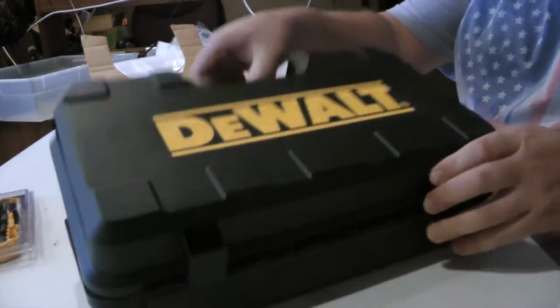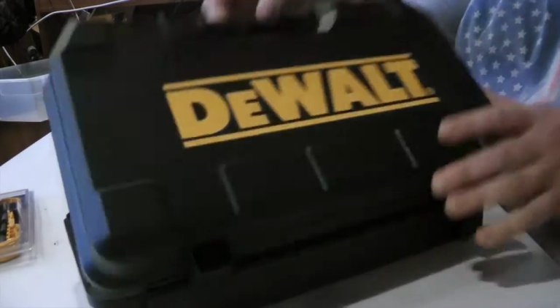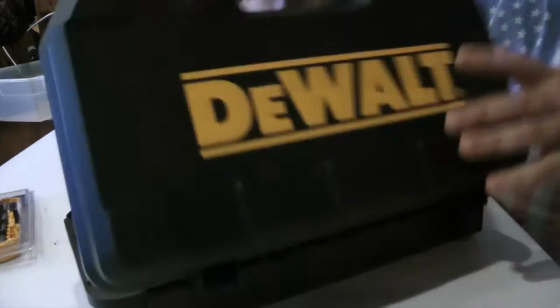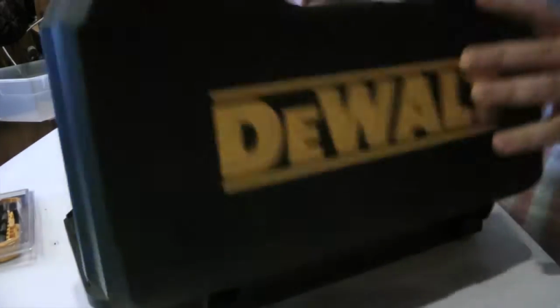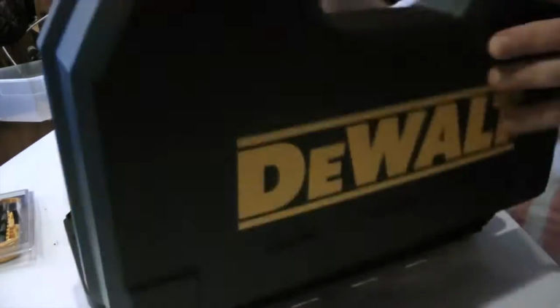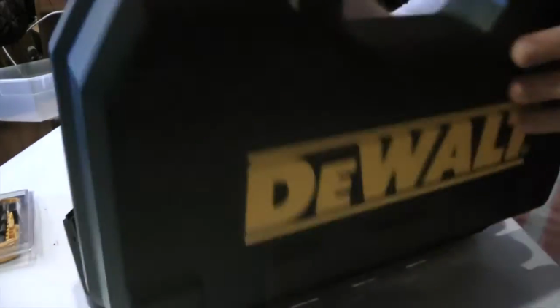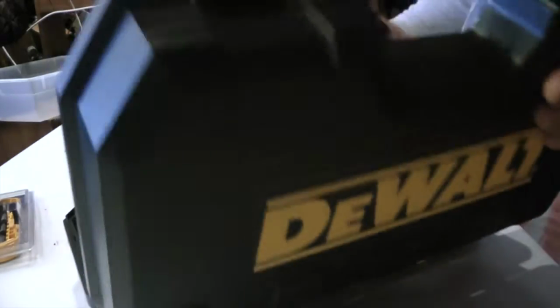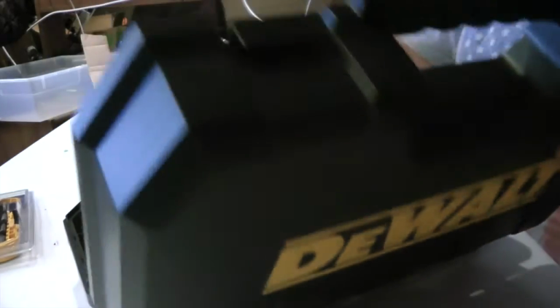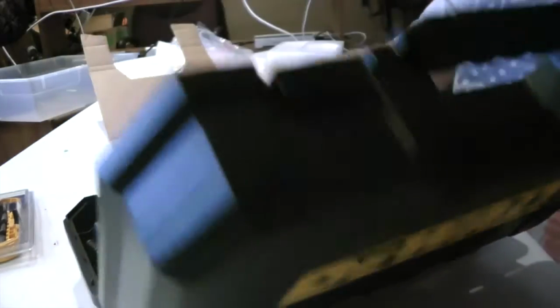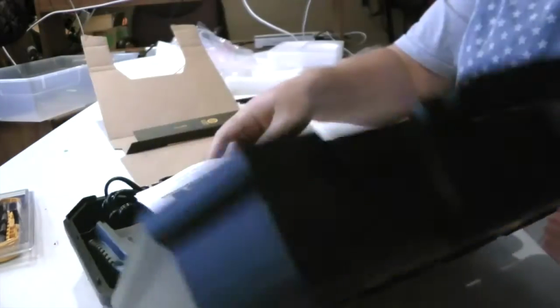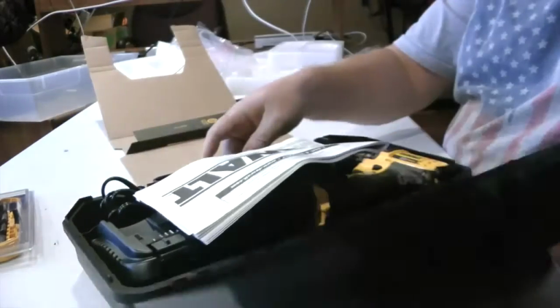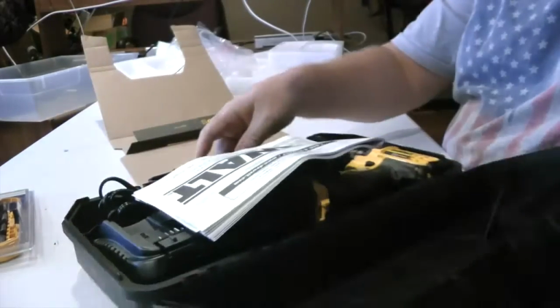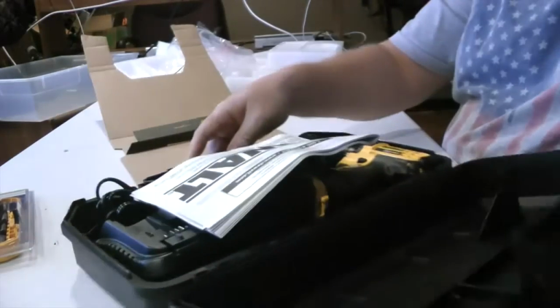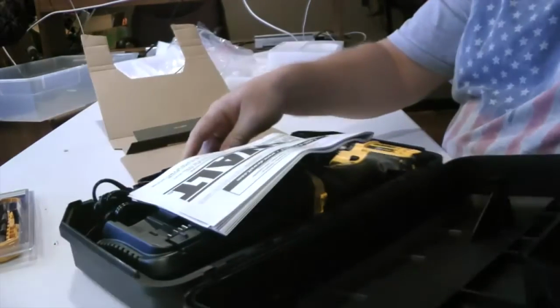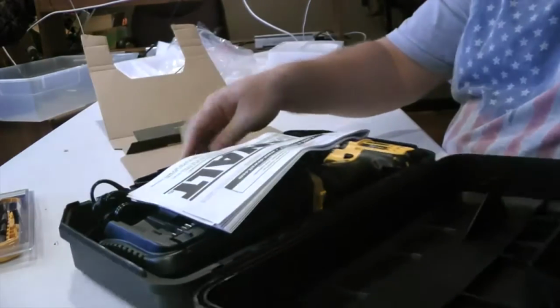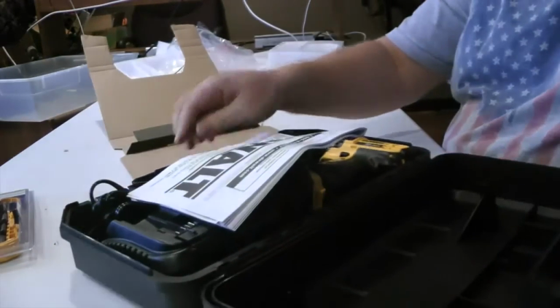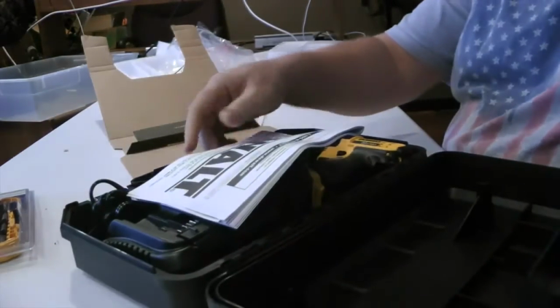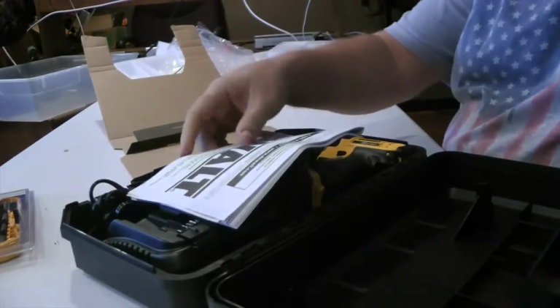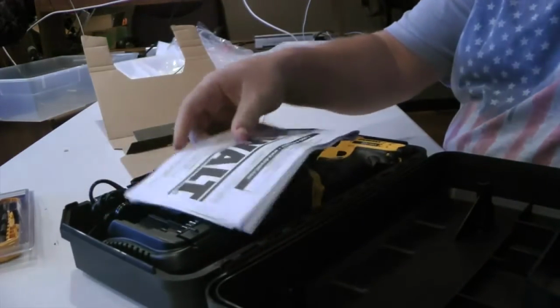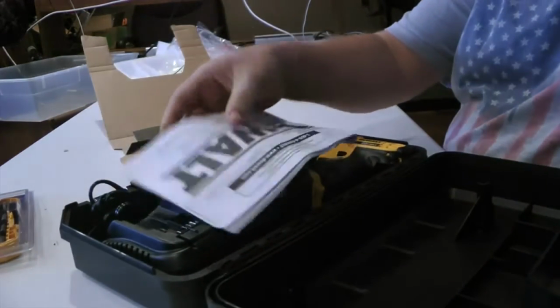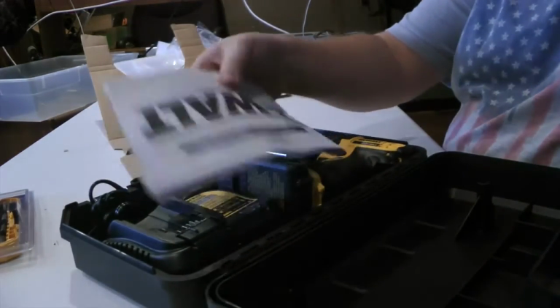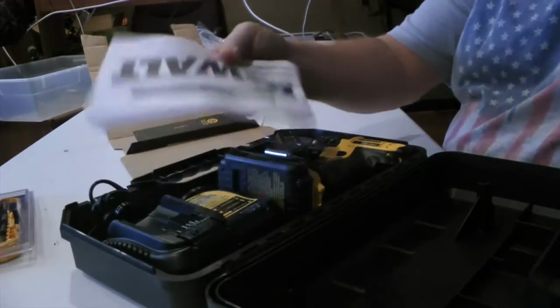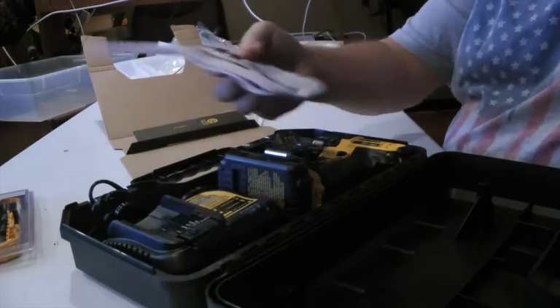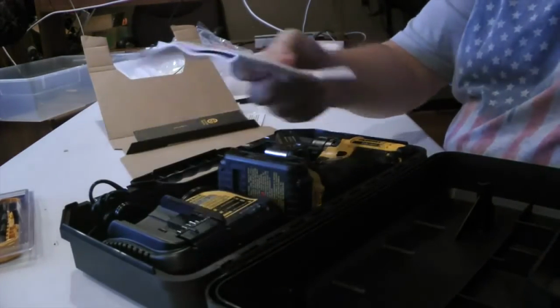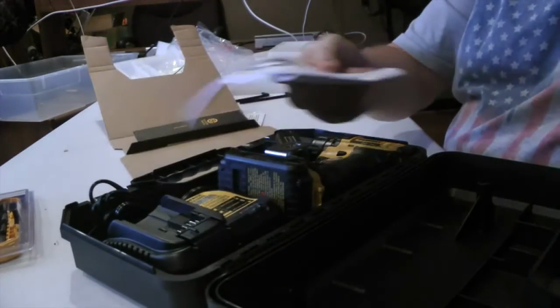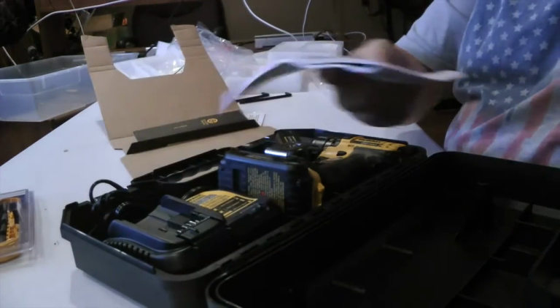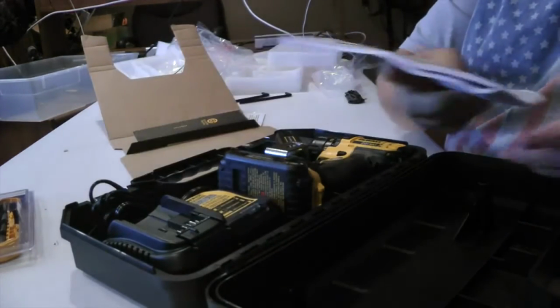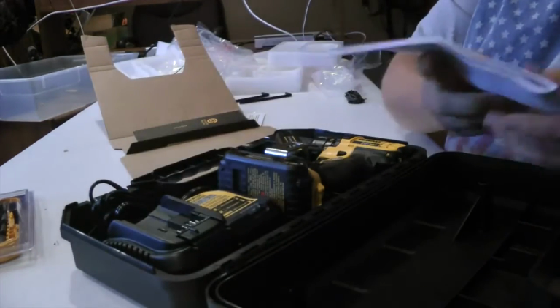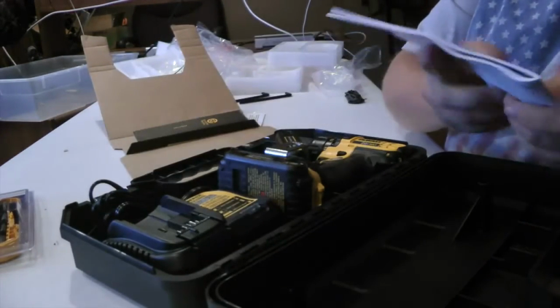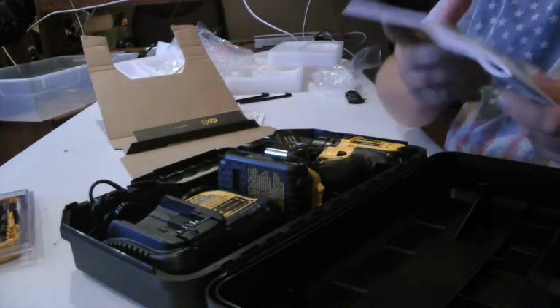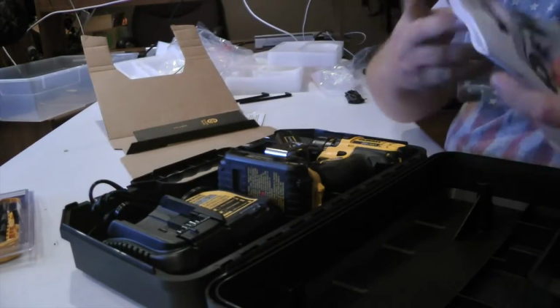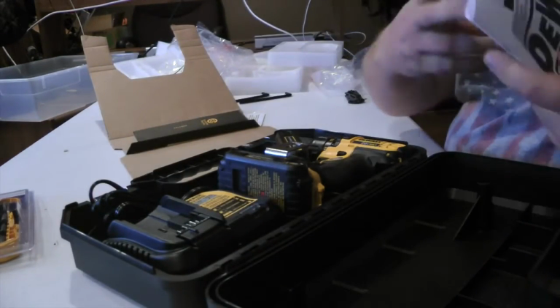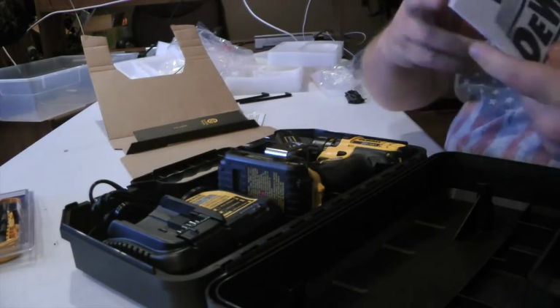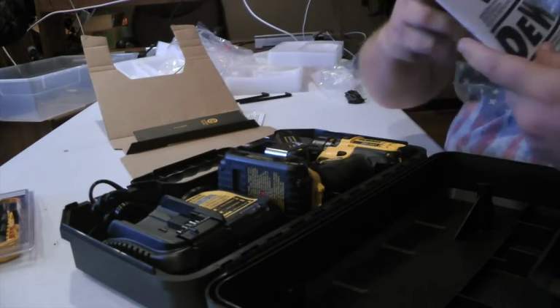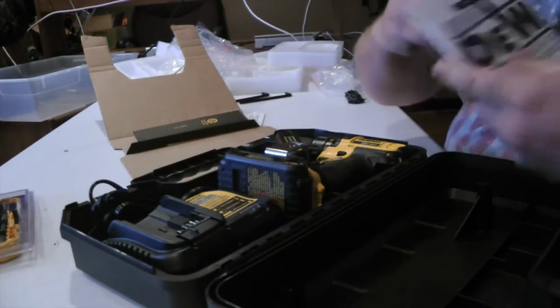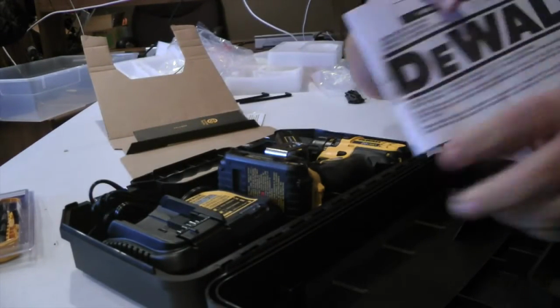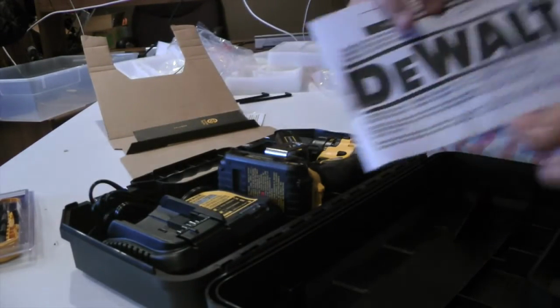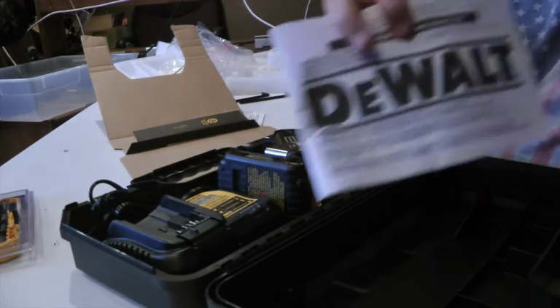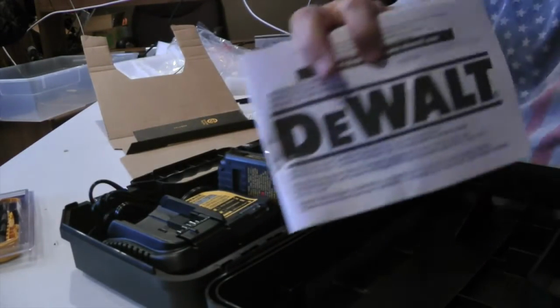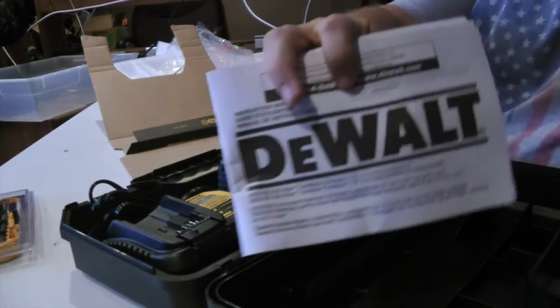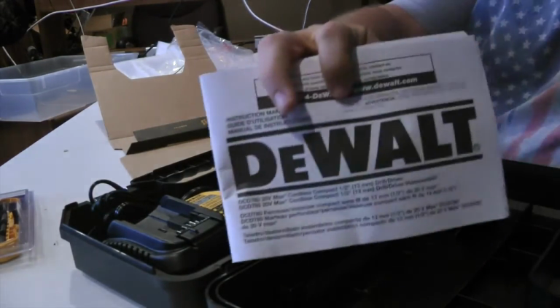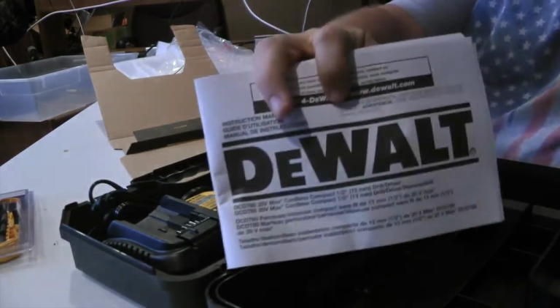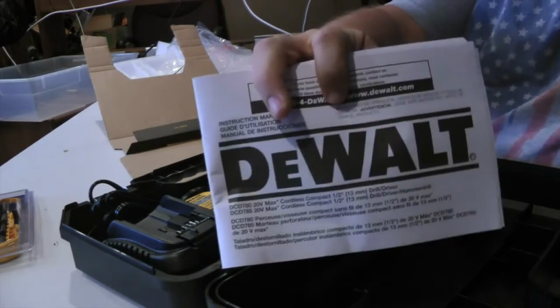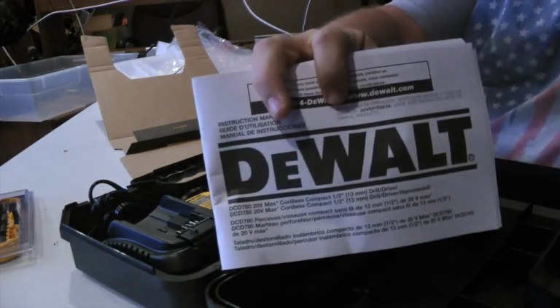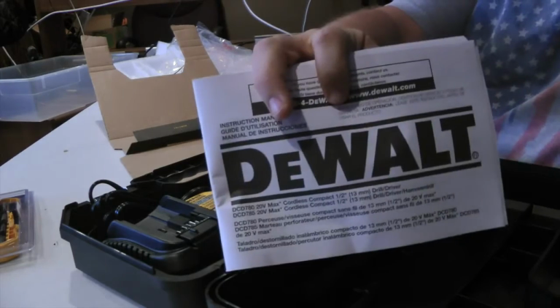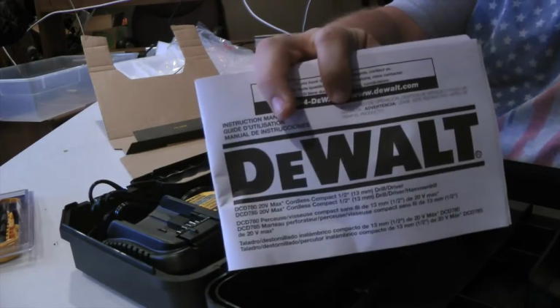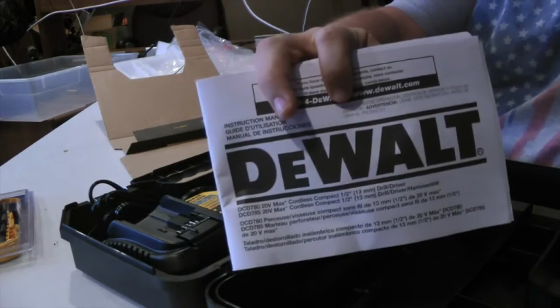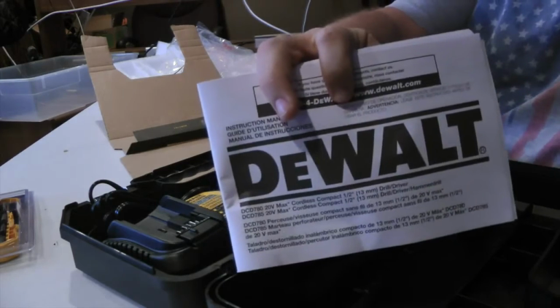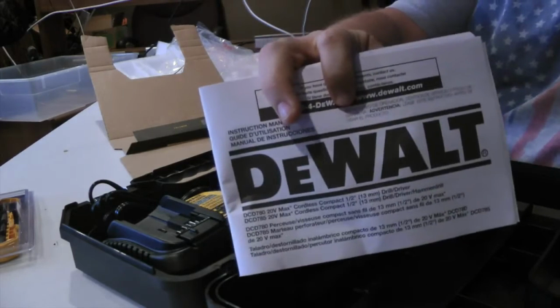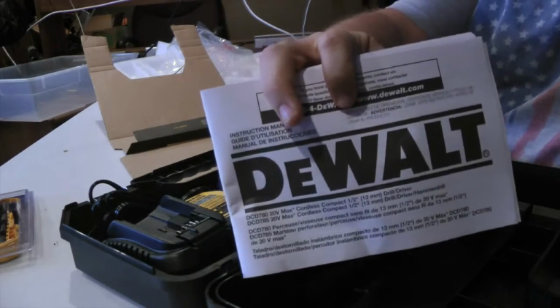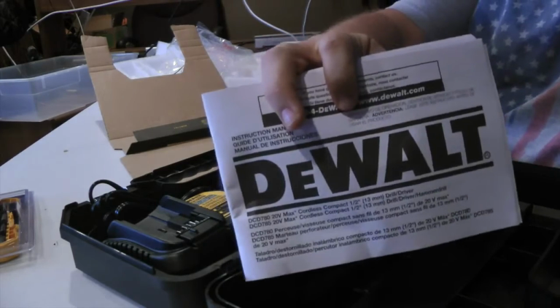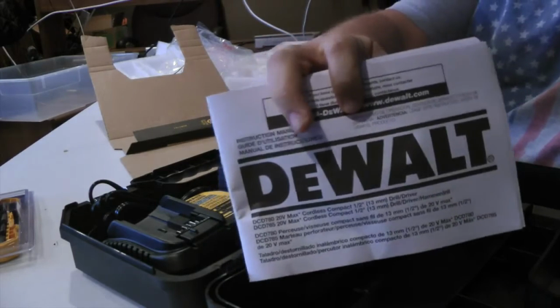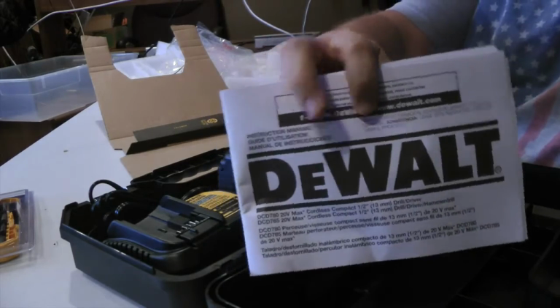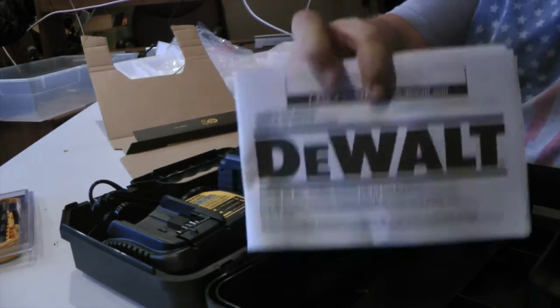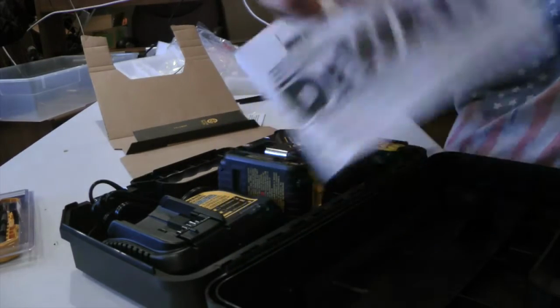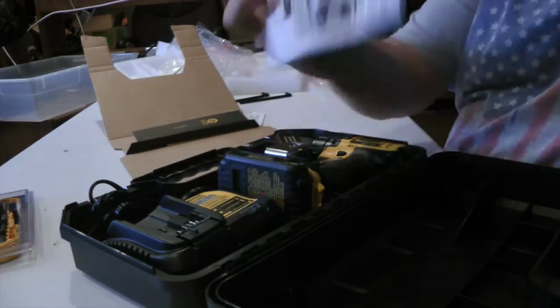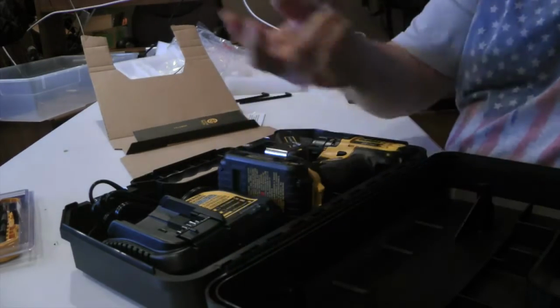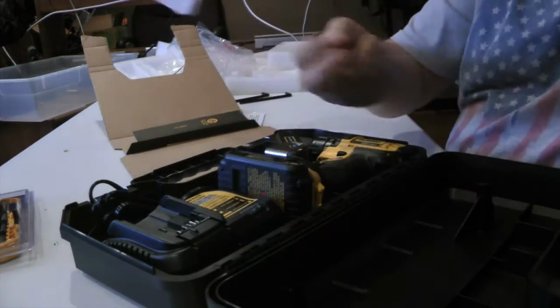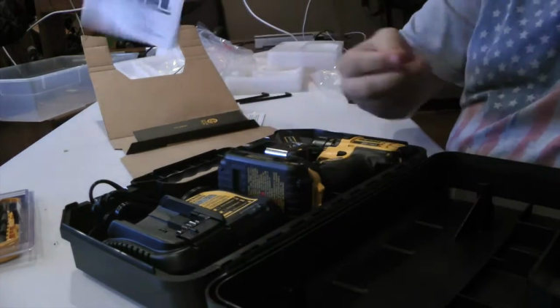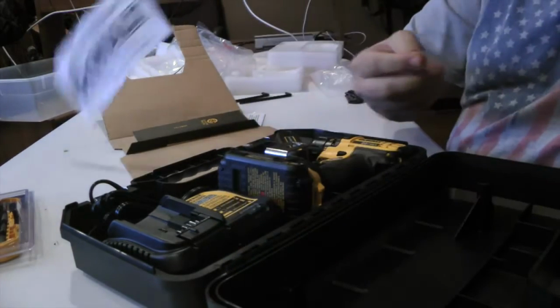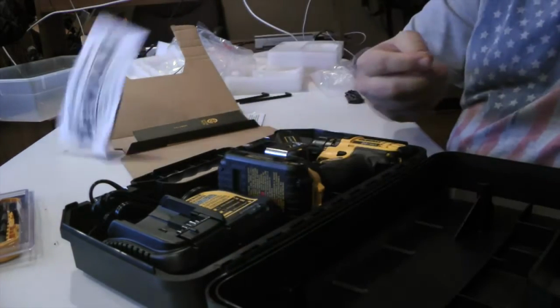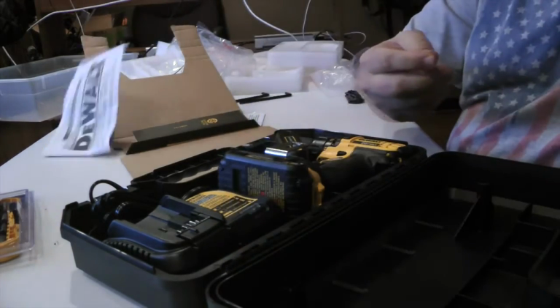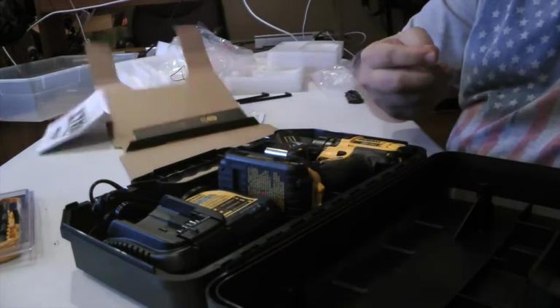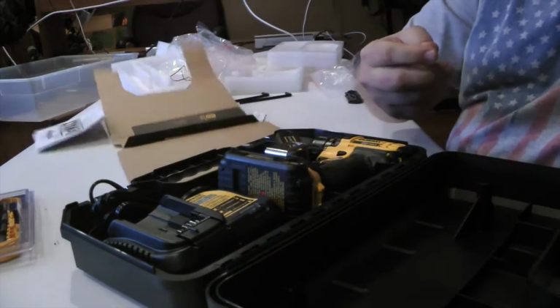This is what you get. D-wall instruction manual. The instruction manual is there for sissies. Who reads those?